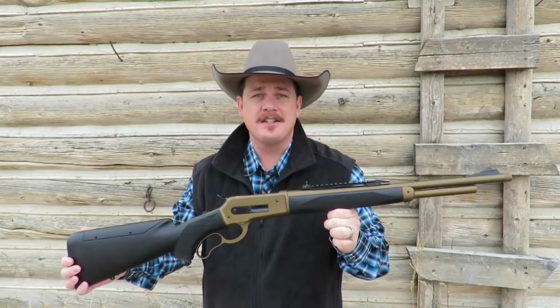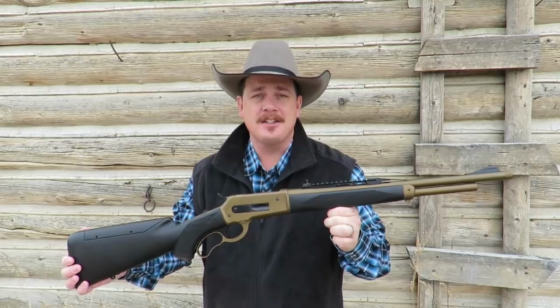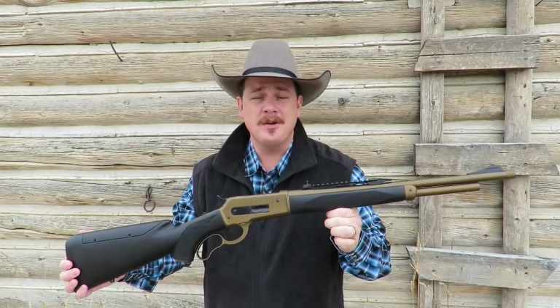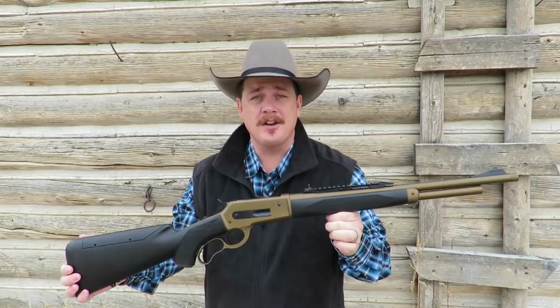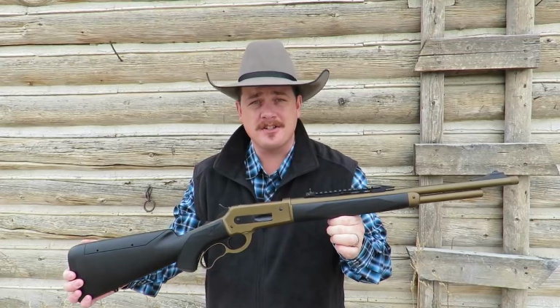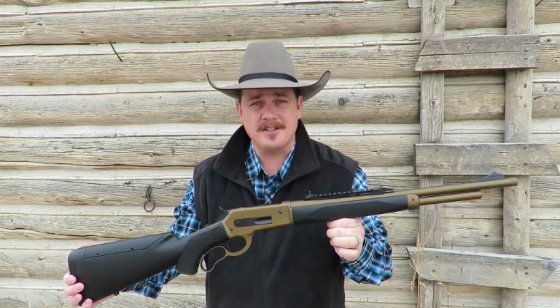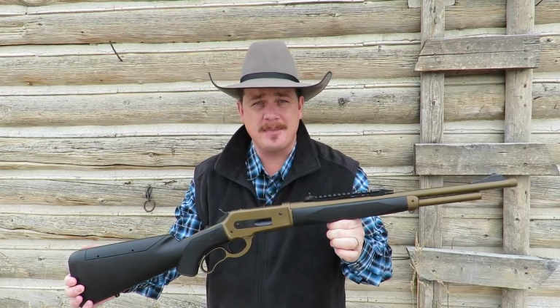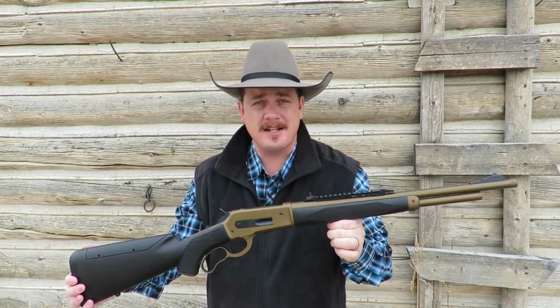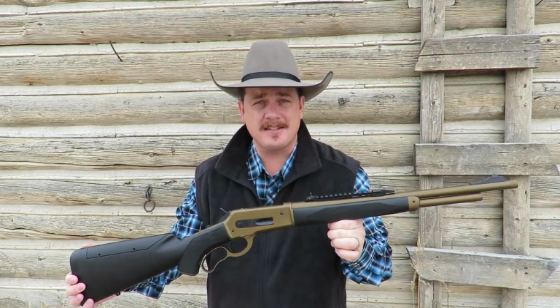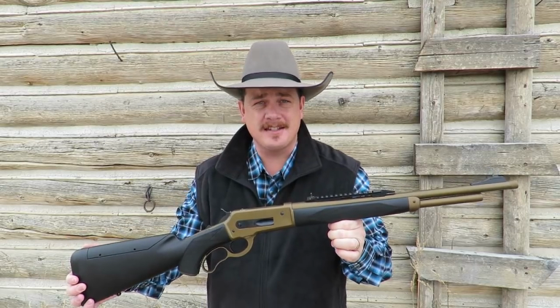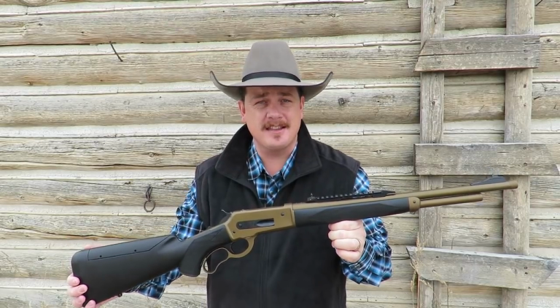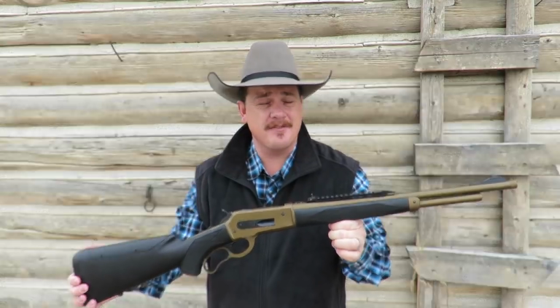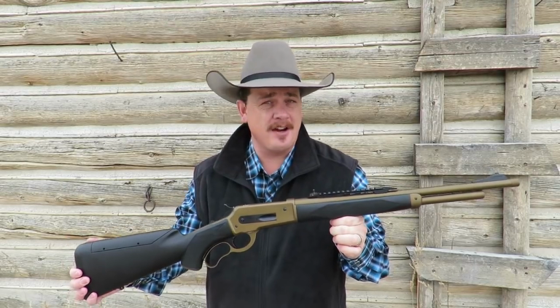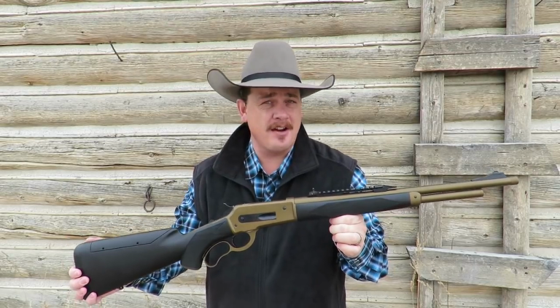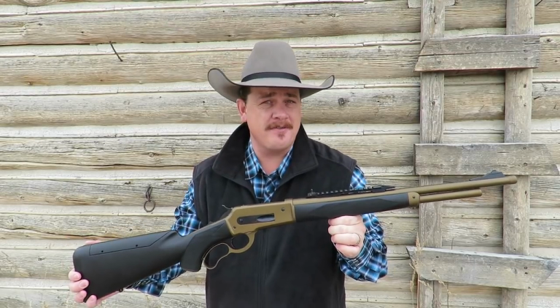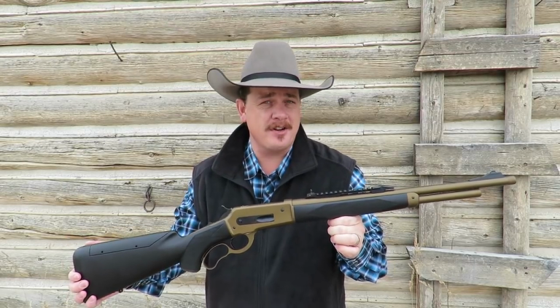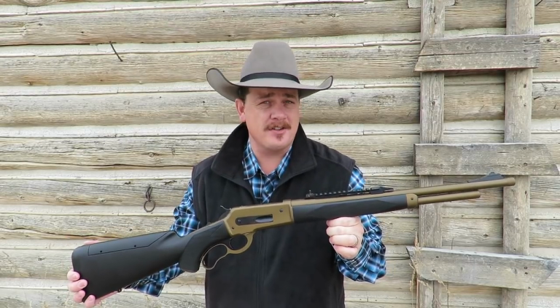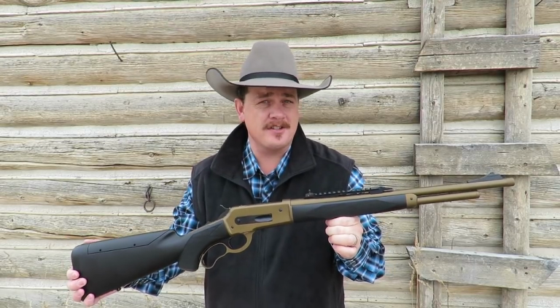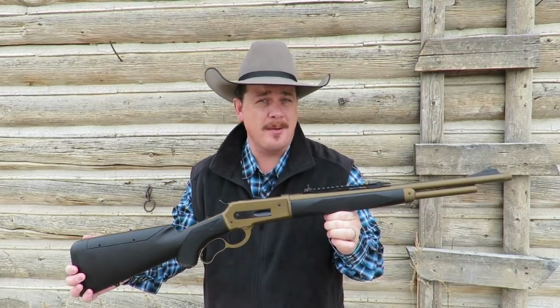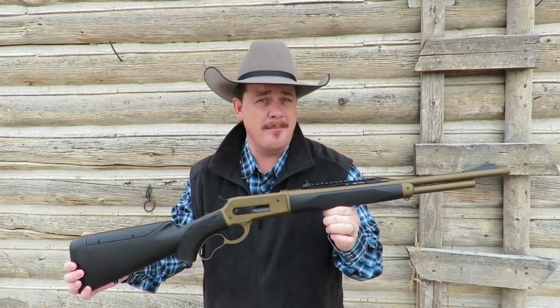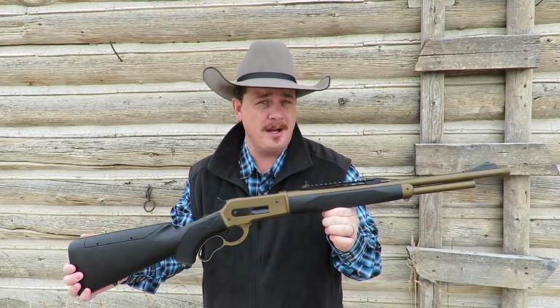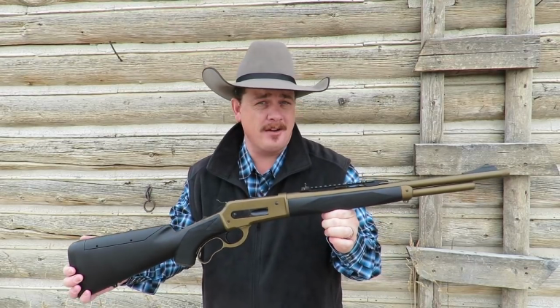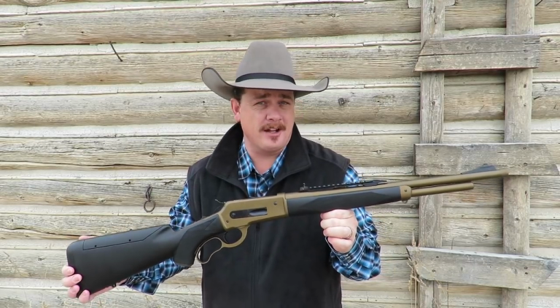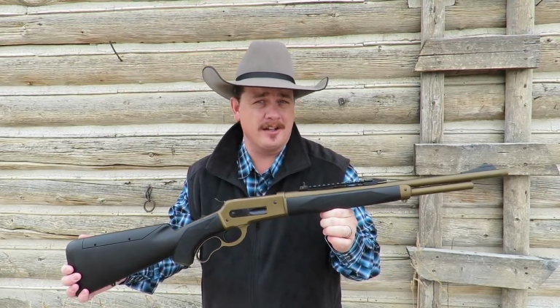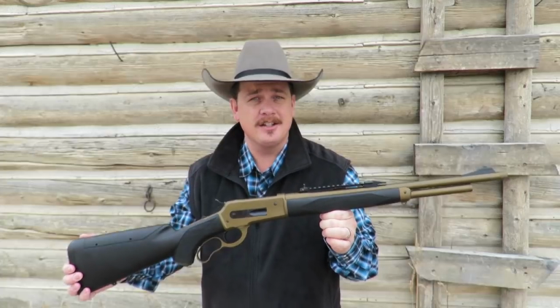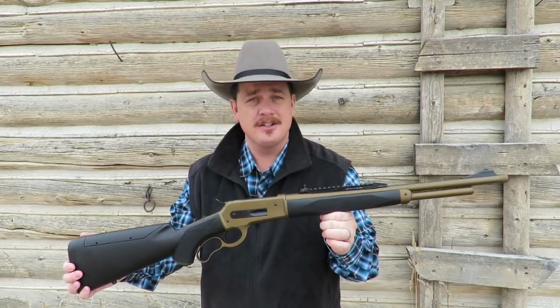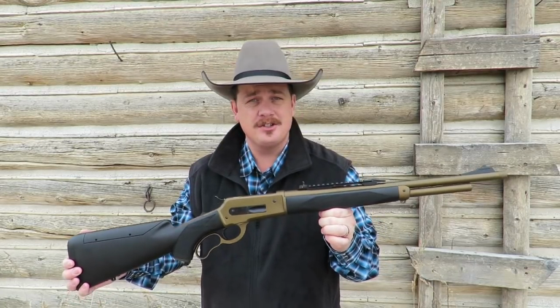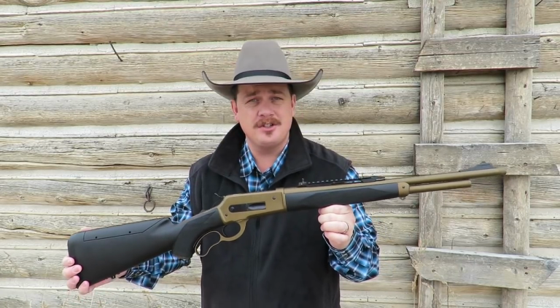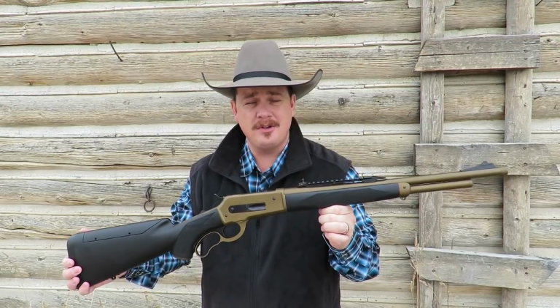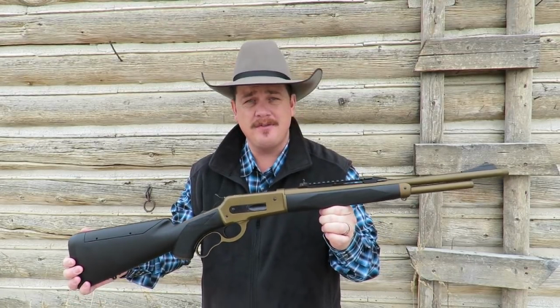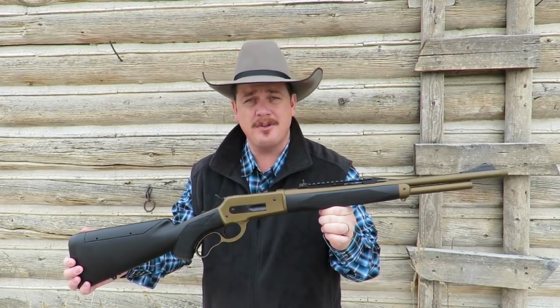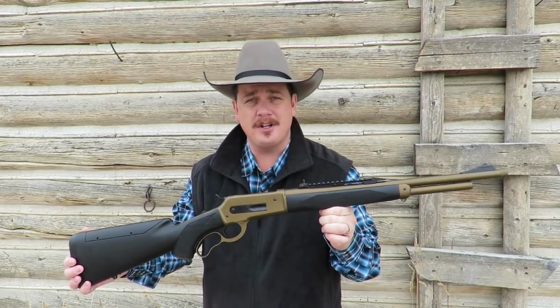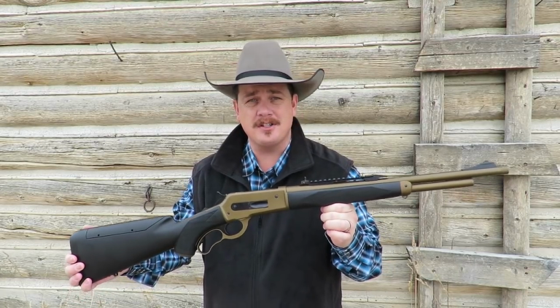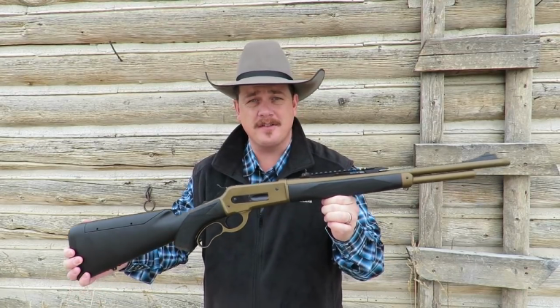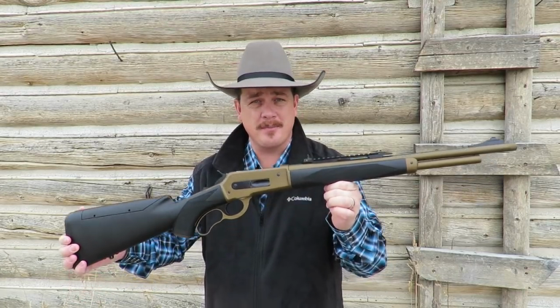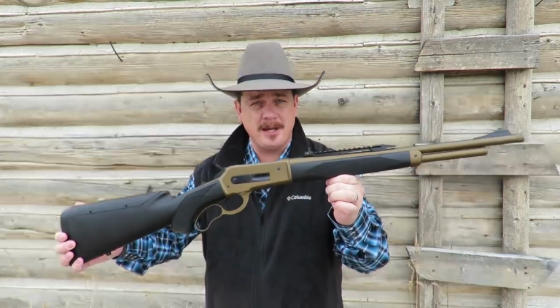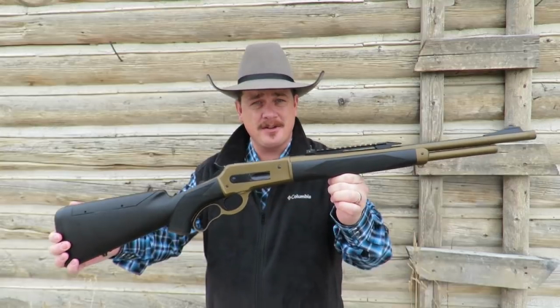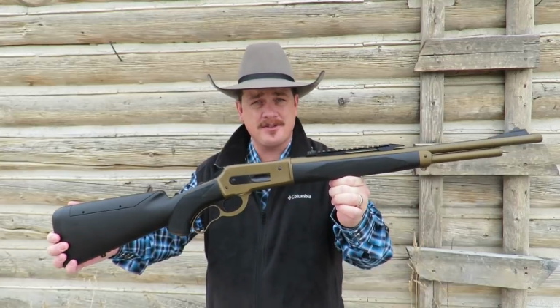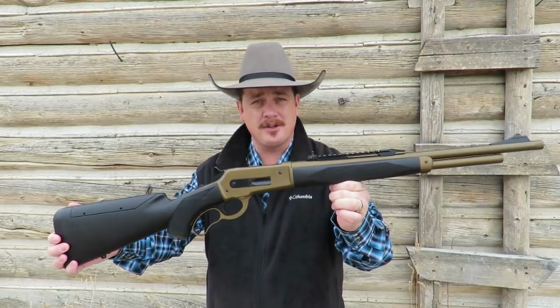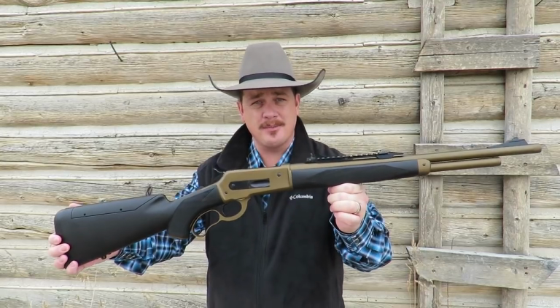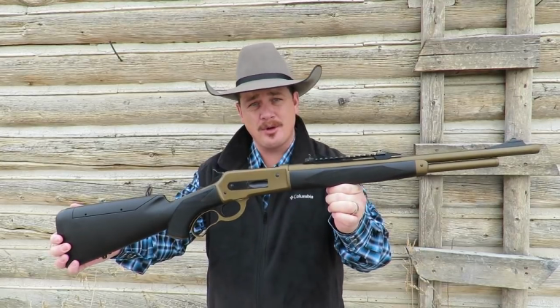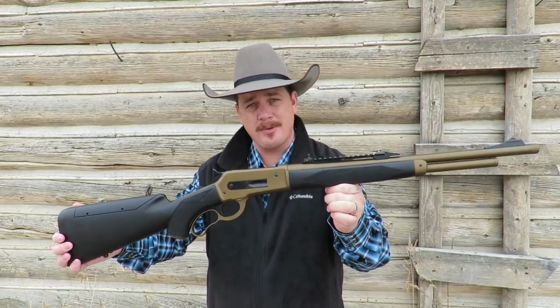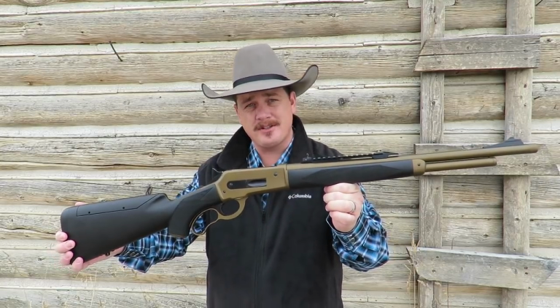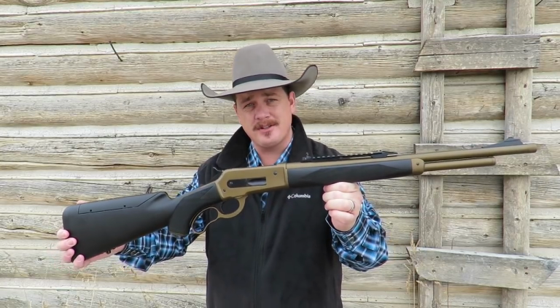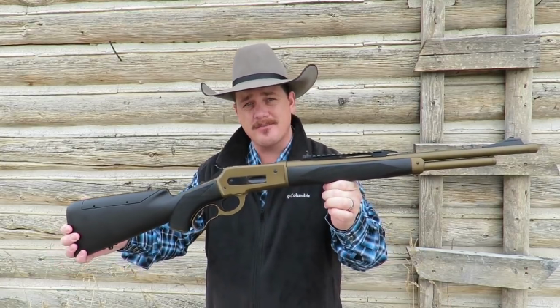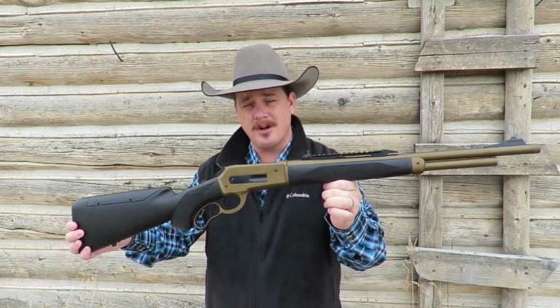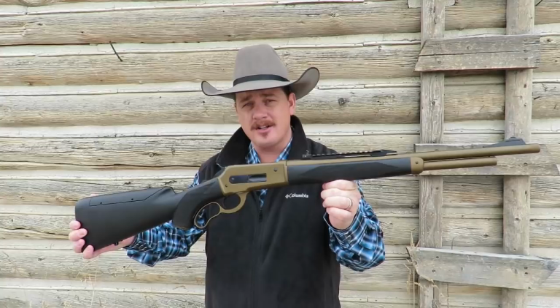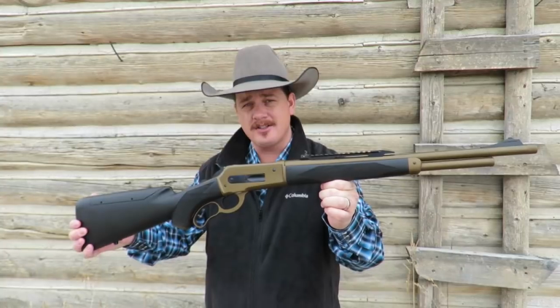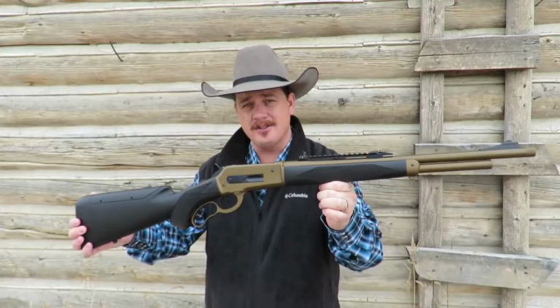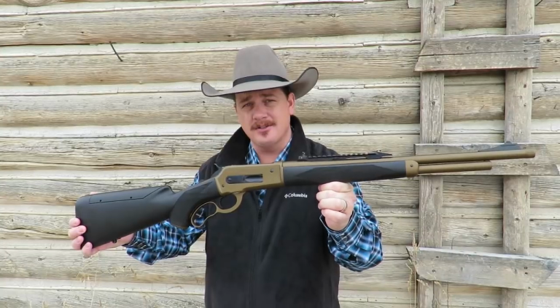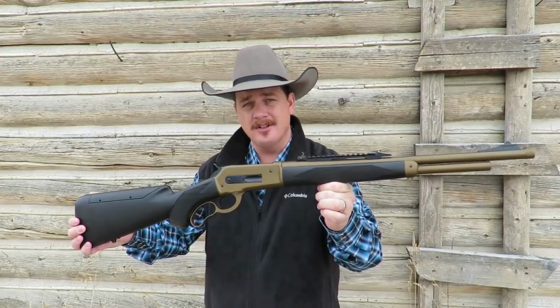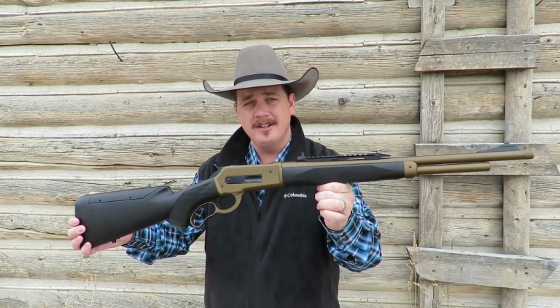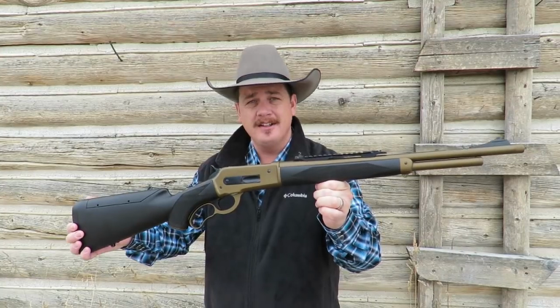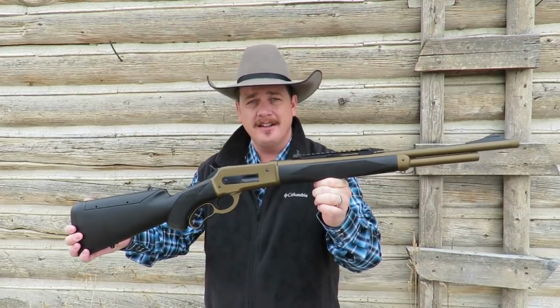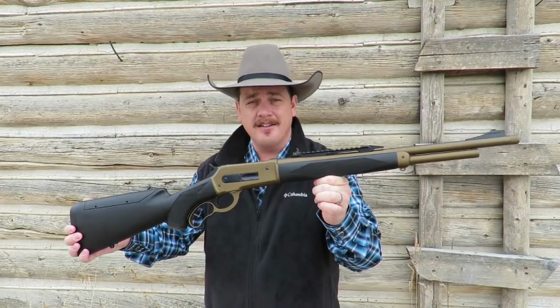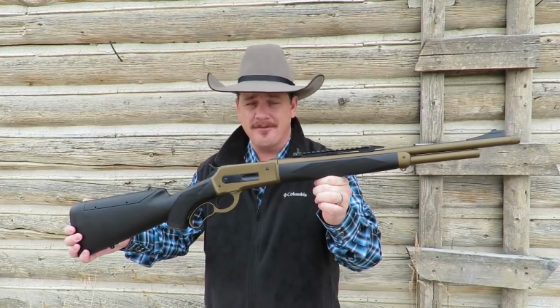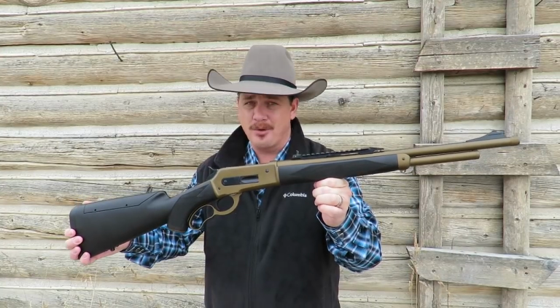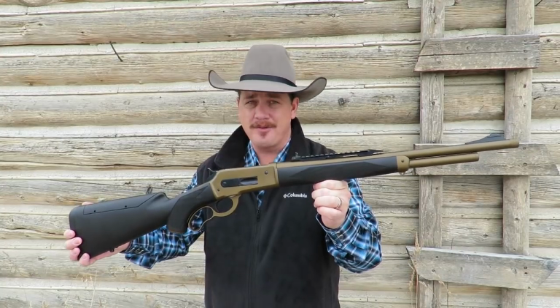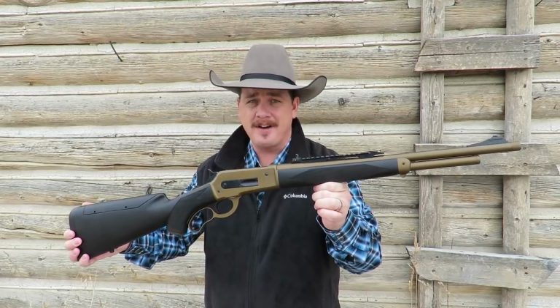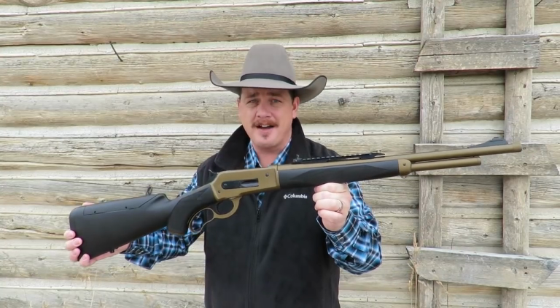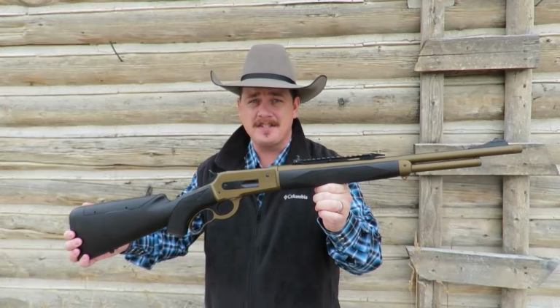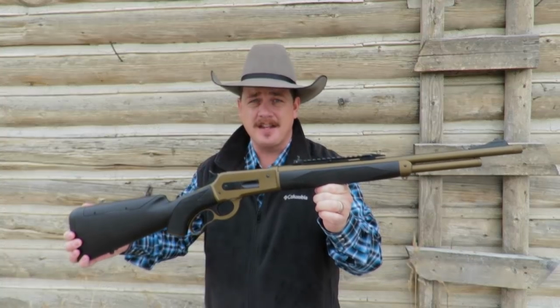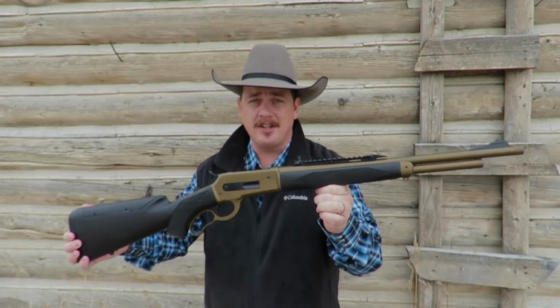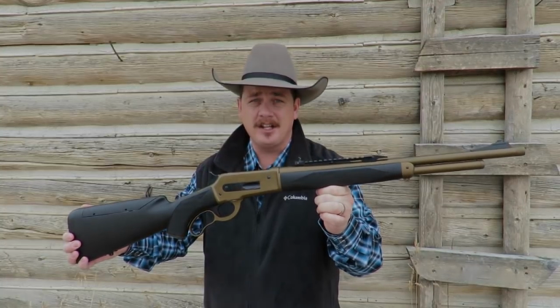You are just about to see the very first American shooting footage of the Pedersoli Boar Buster Mark II in 4570.